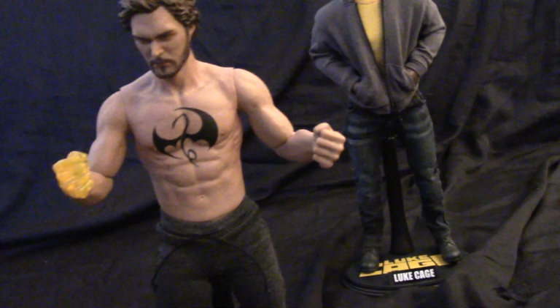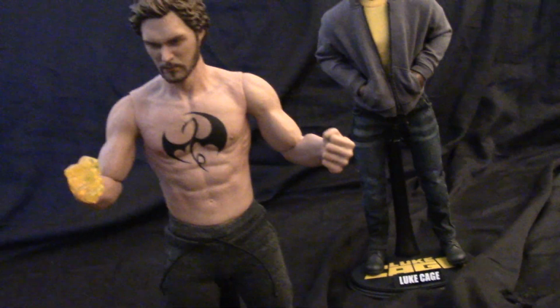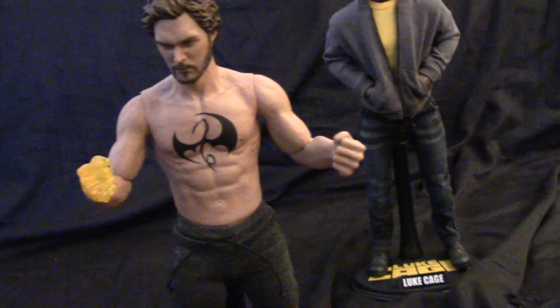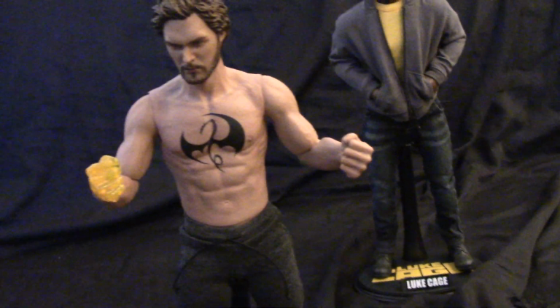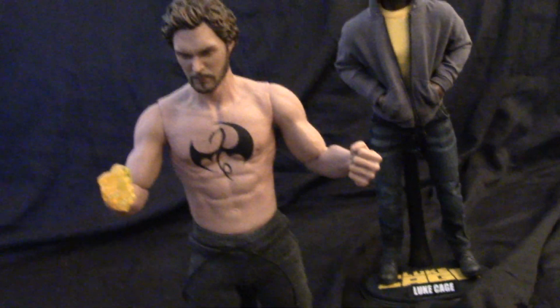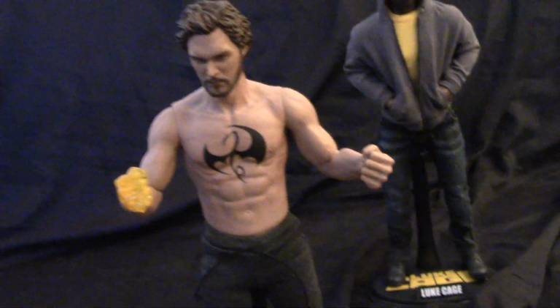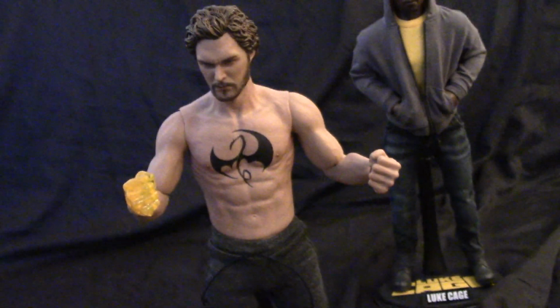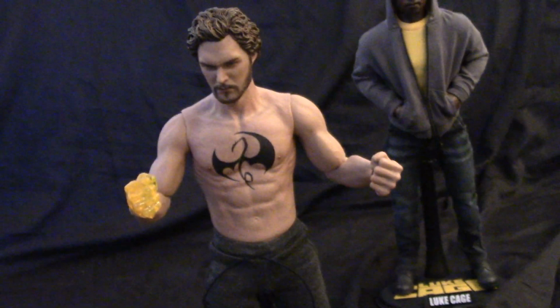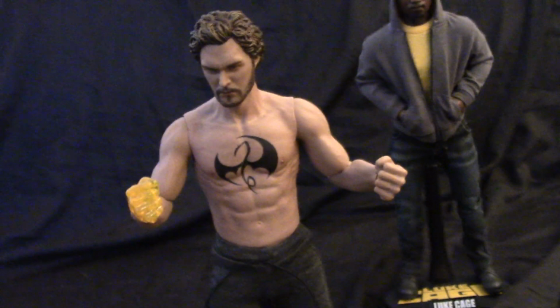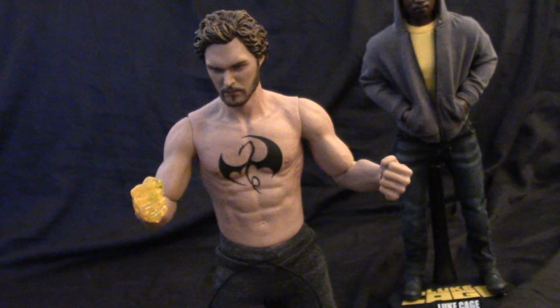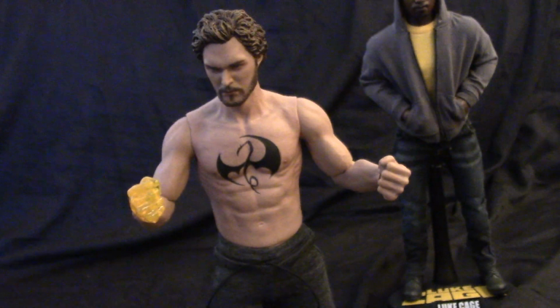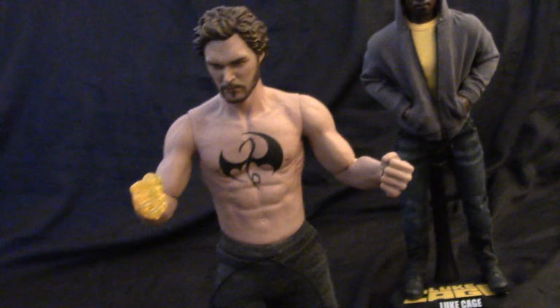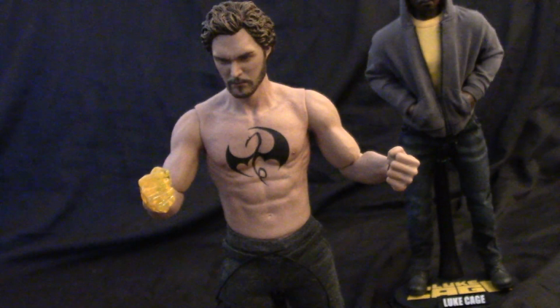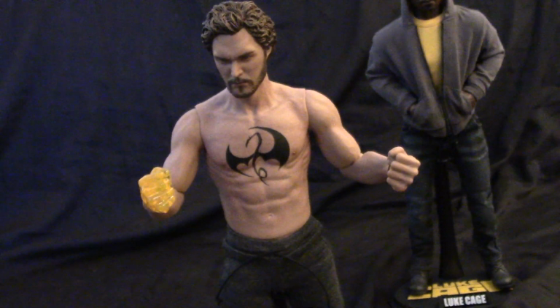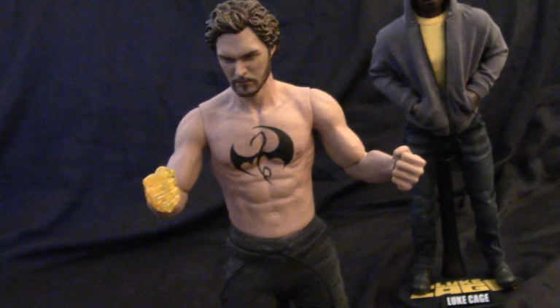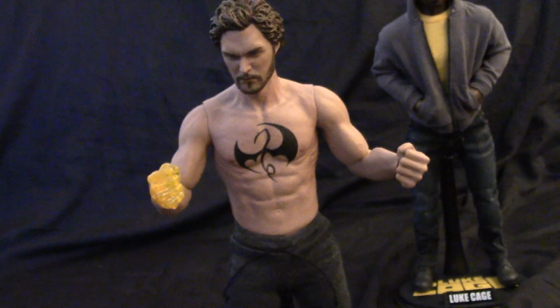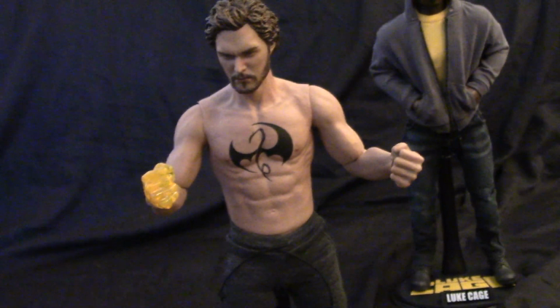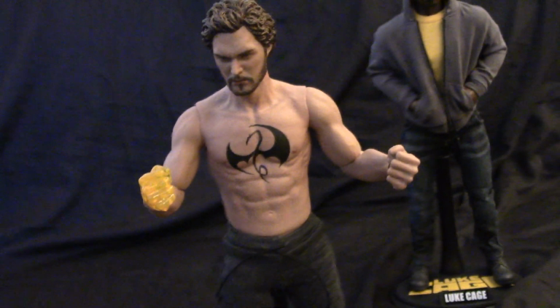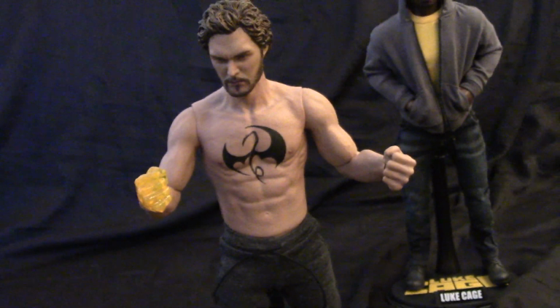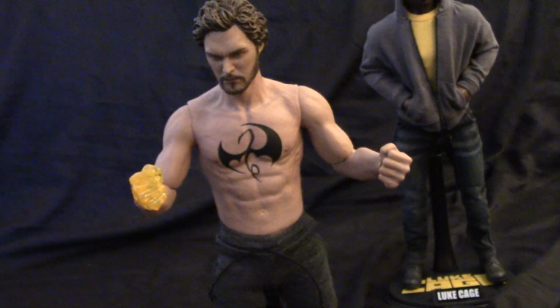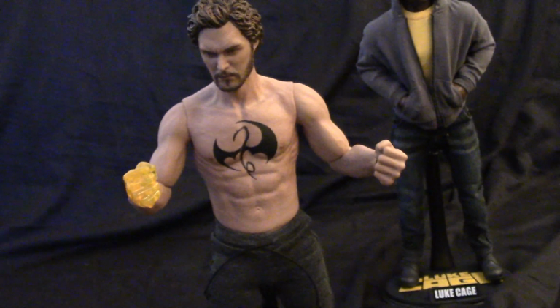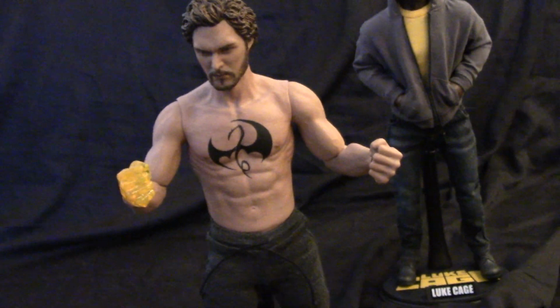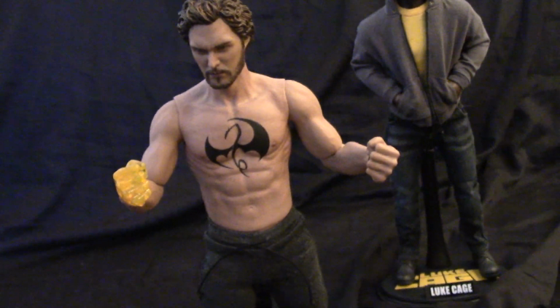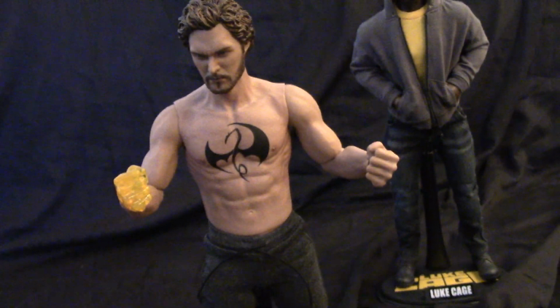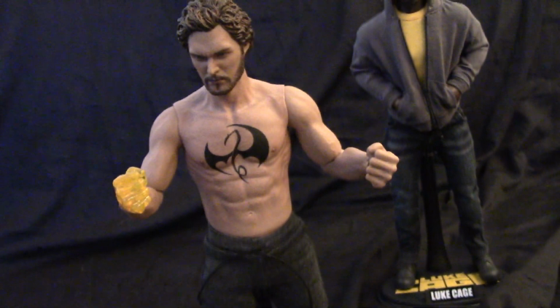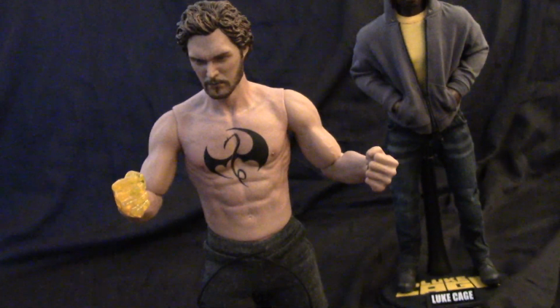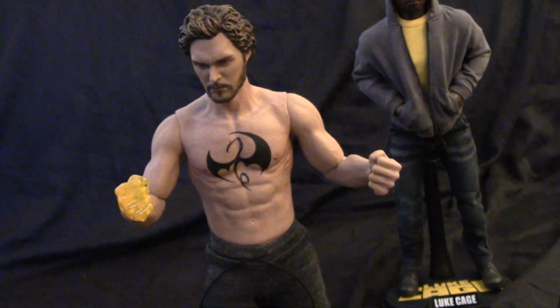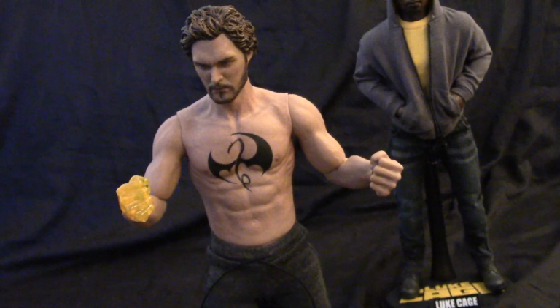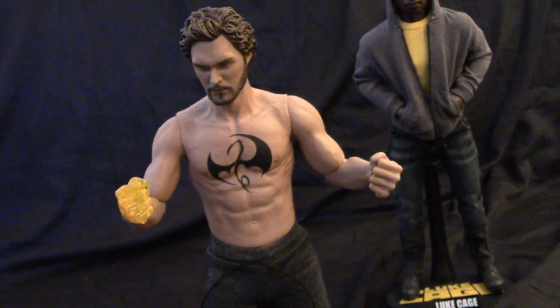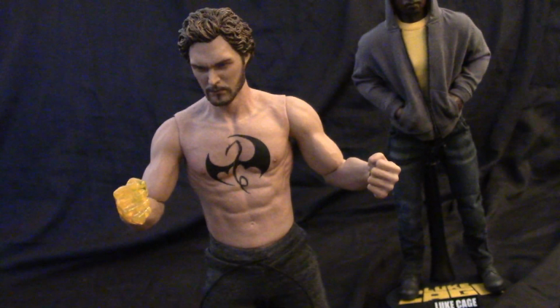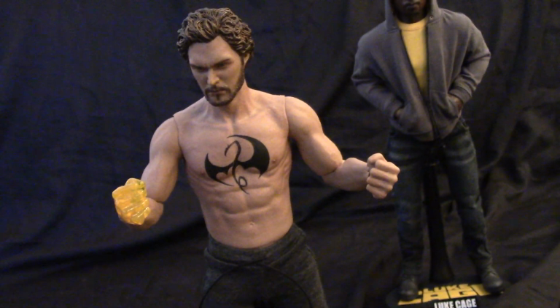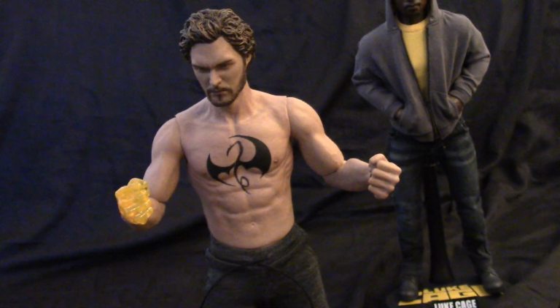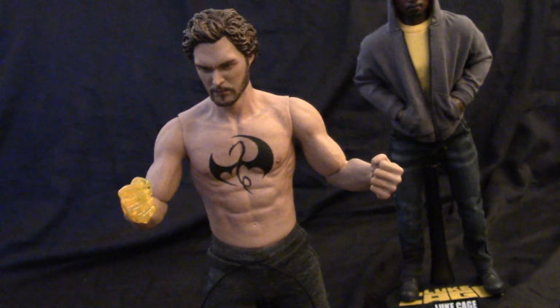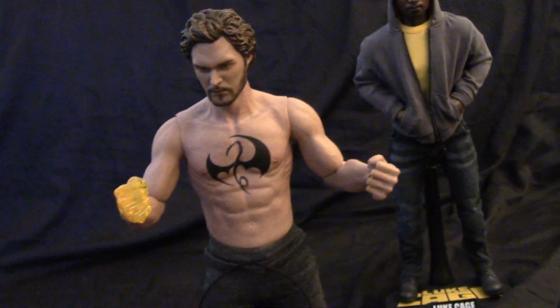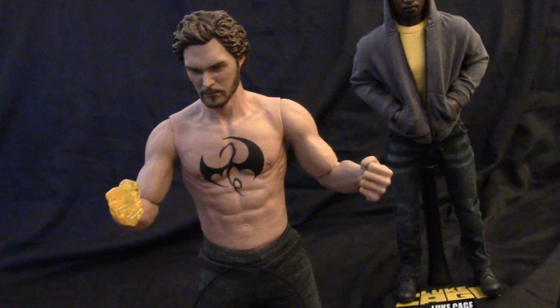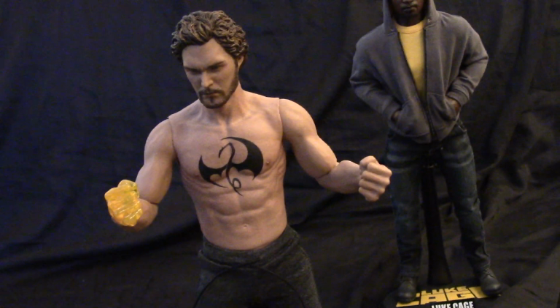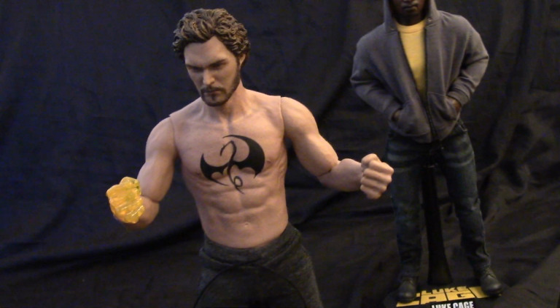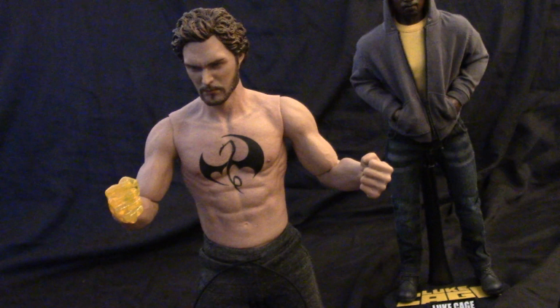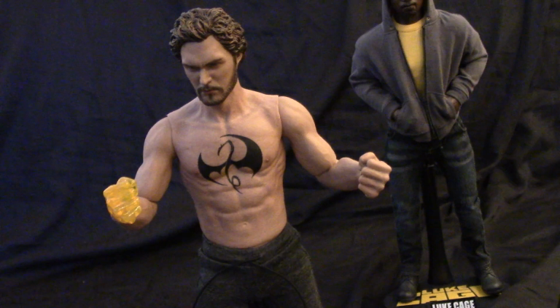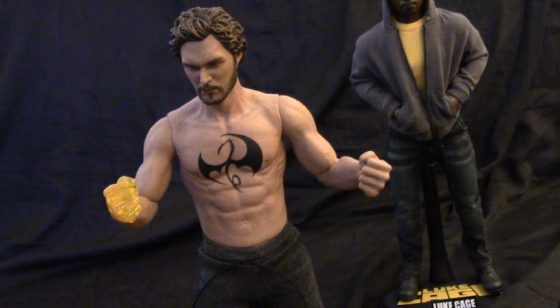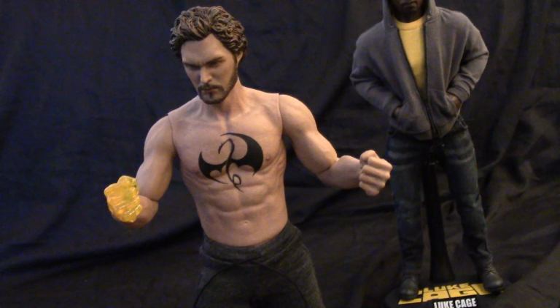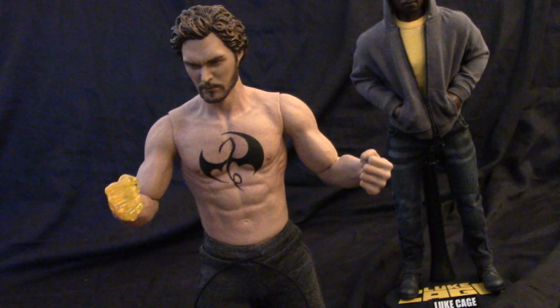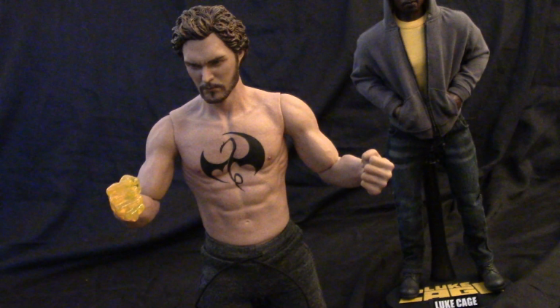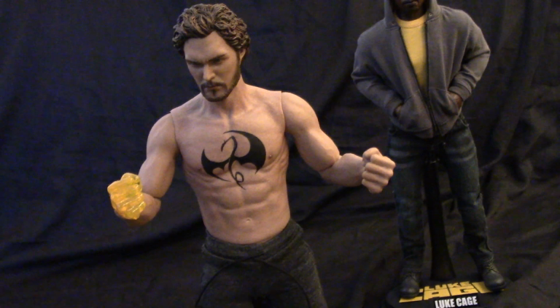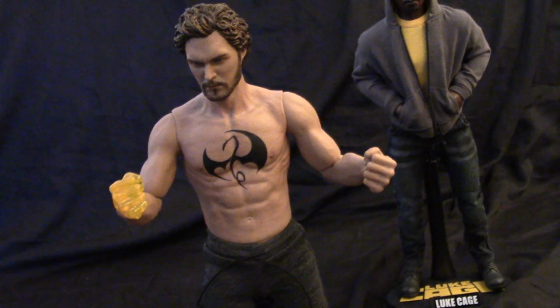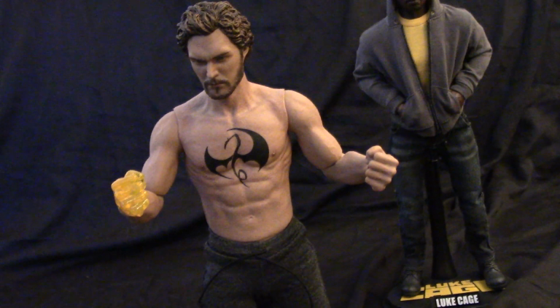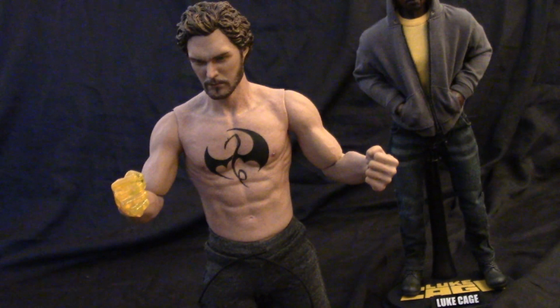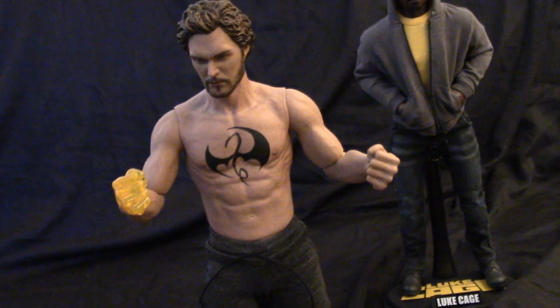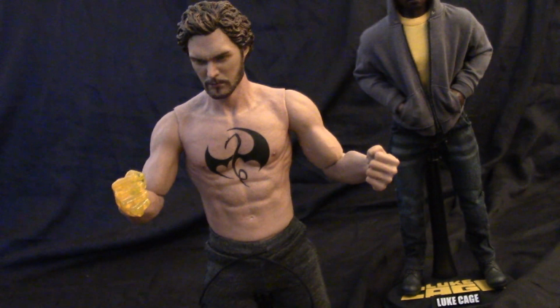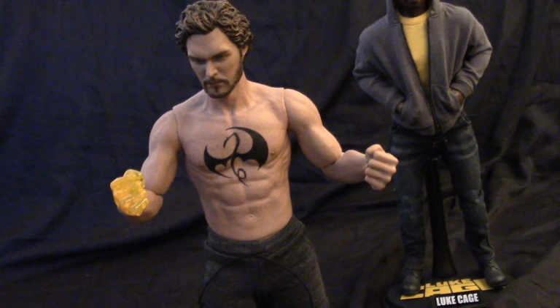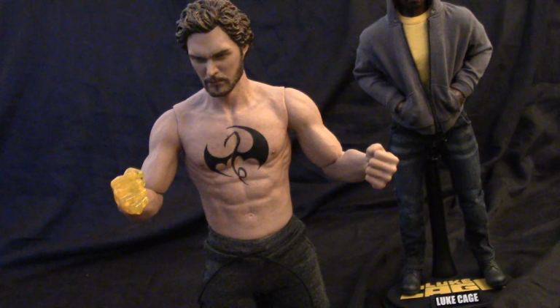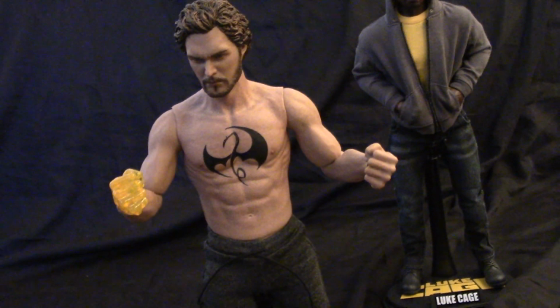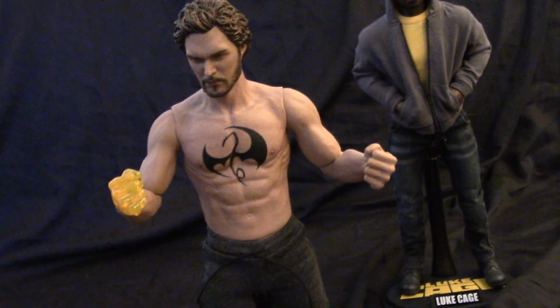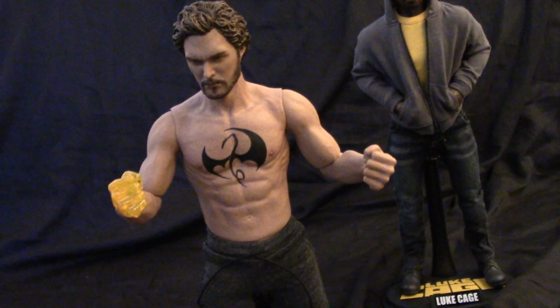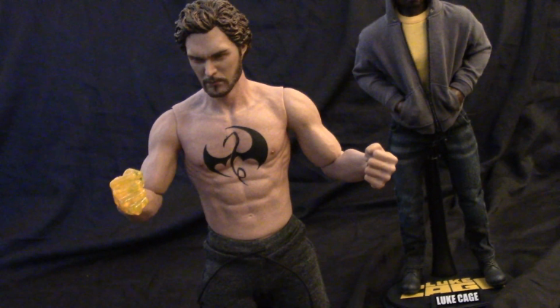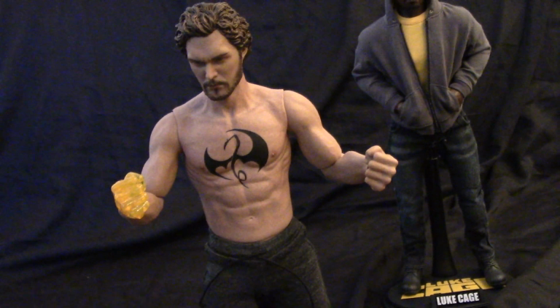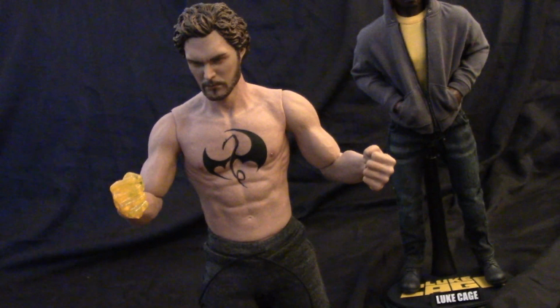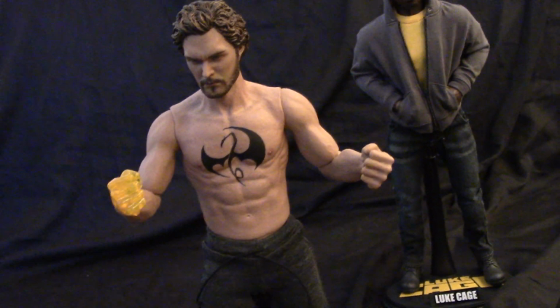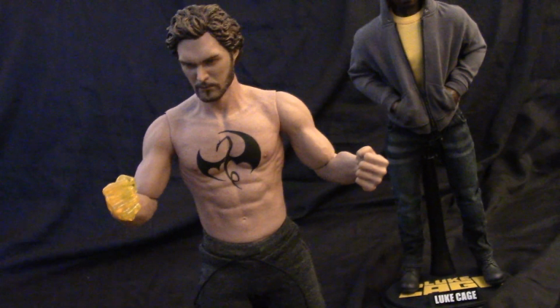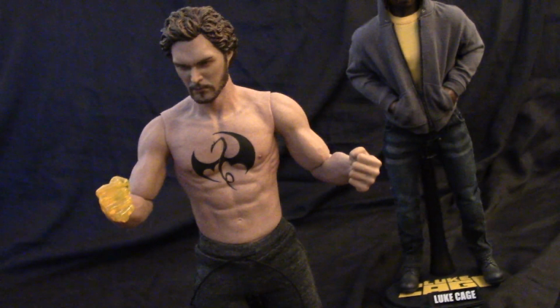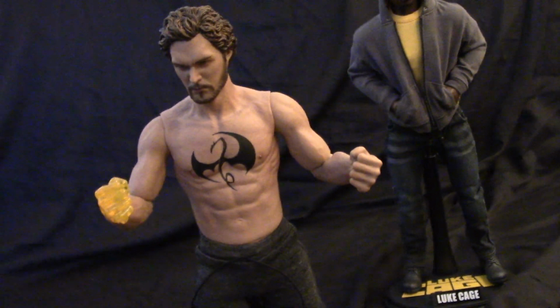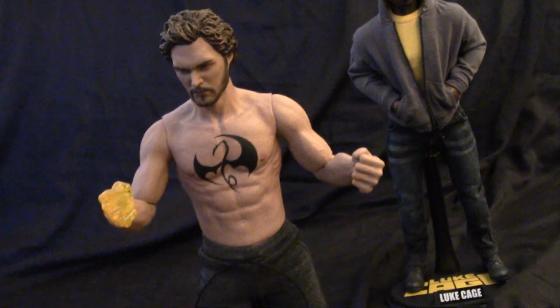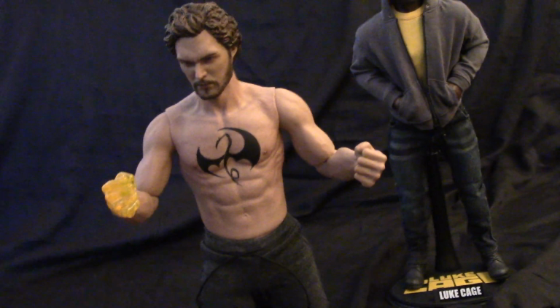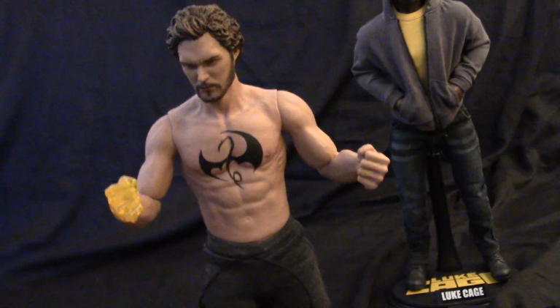But it's tight. It looks good in action poses. The abs look real. I like it a lot.